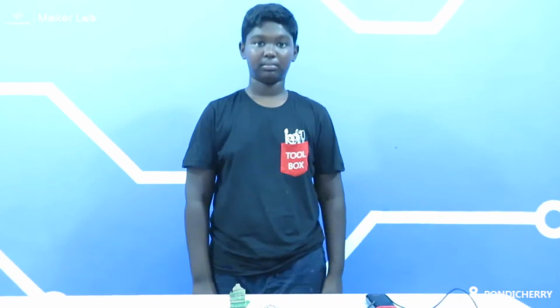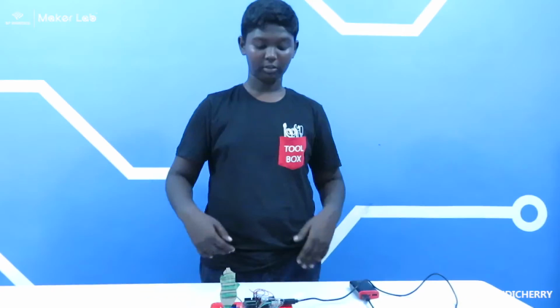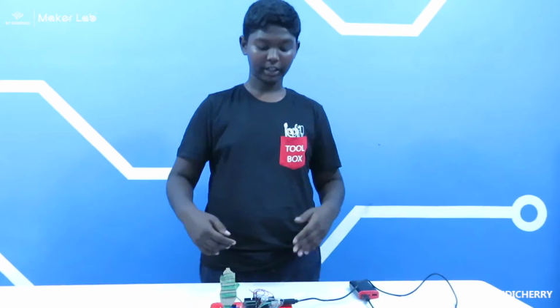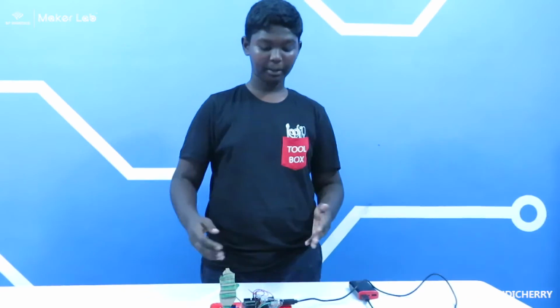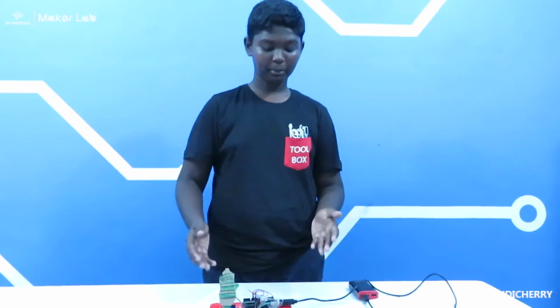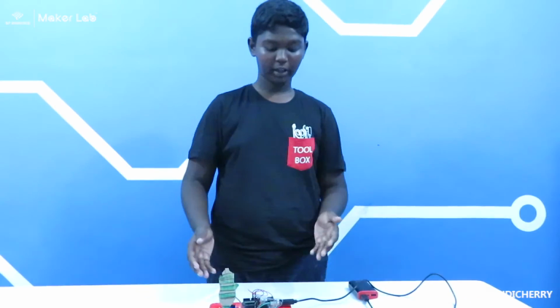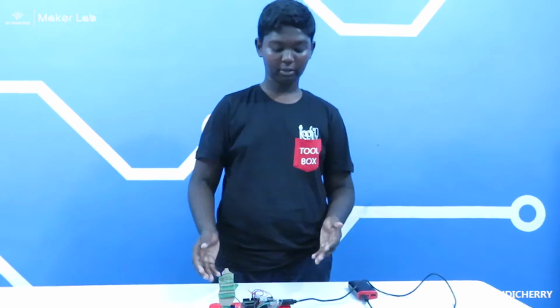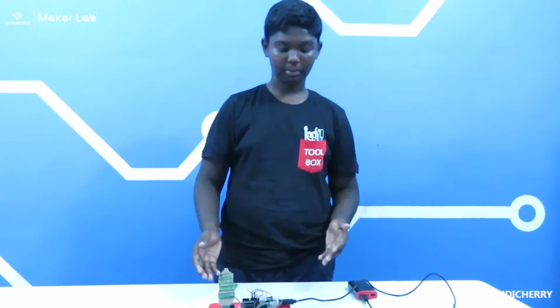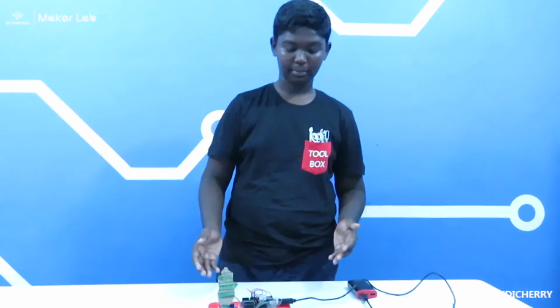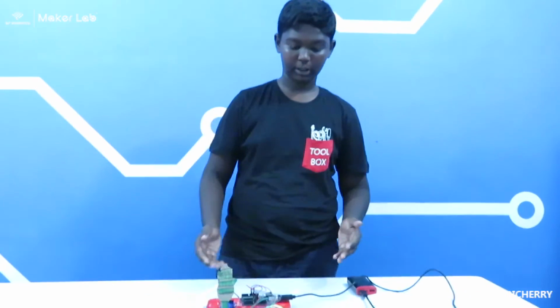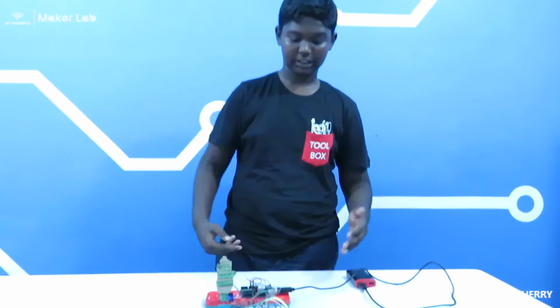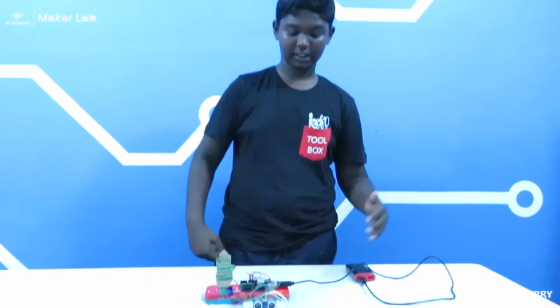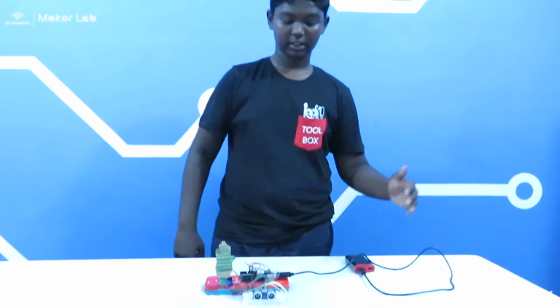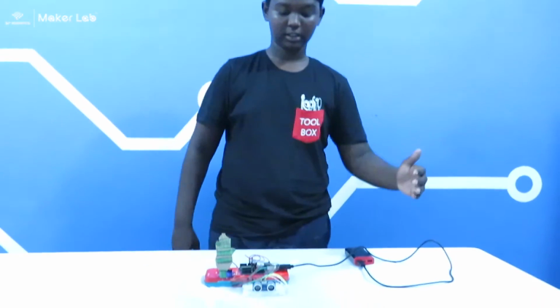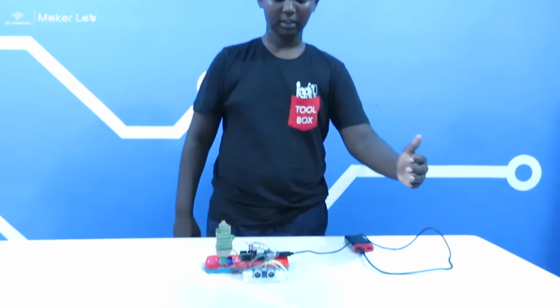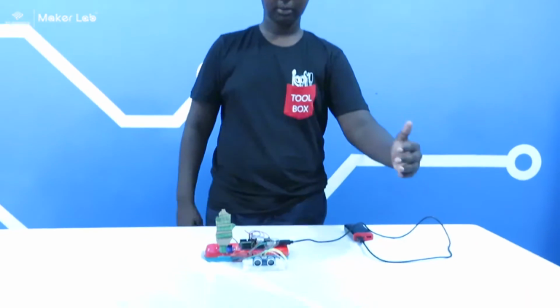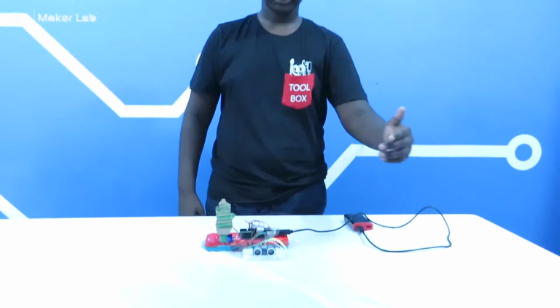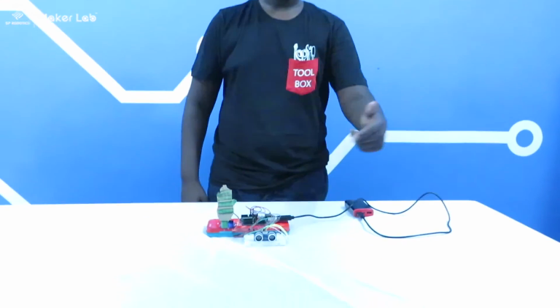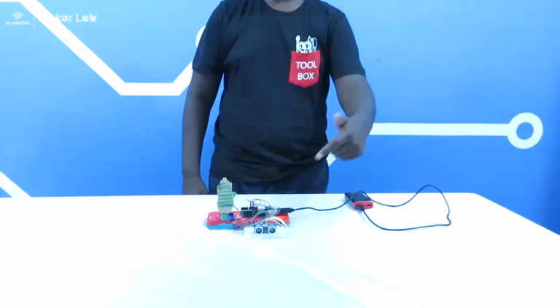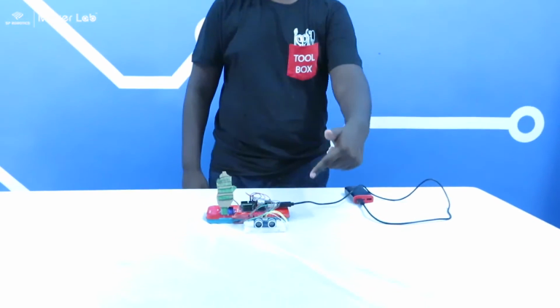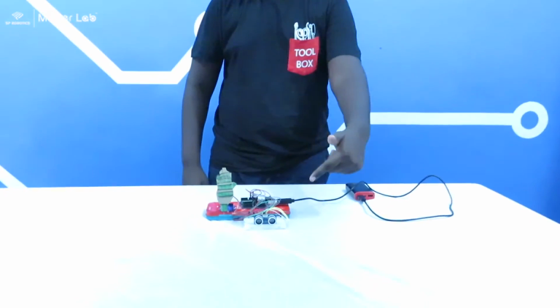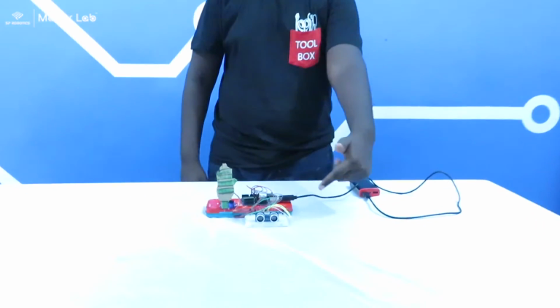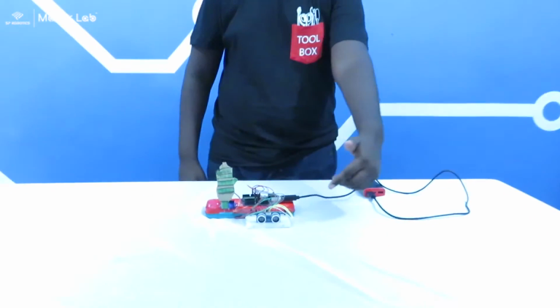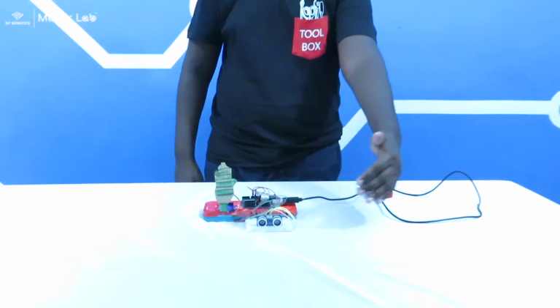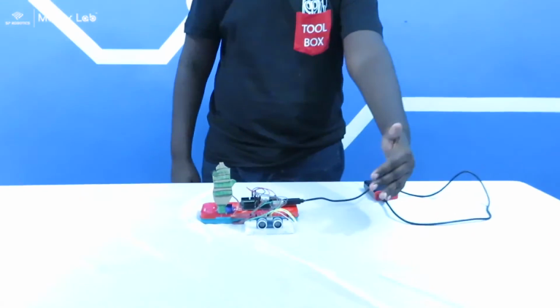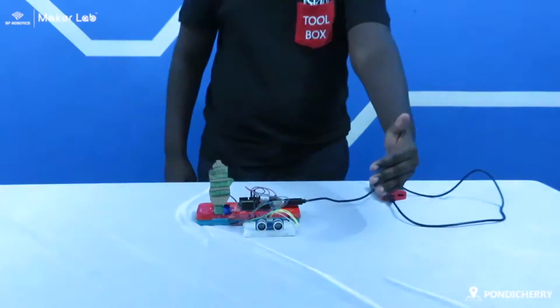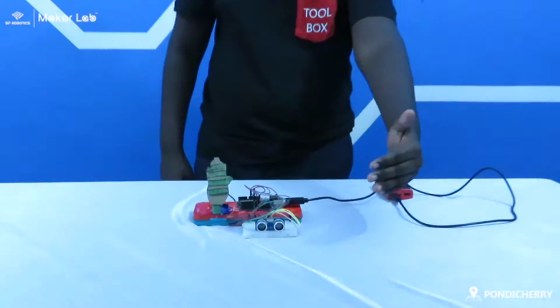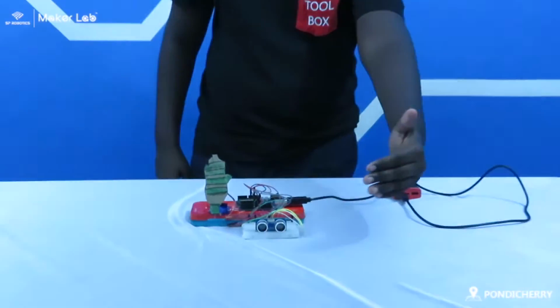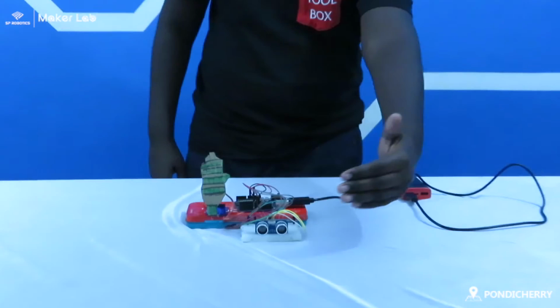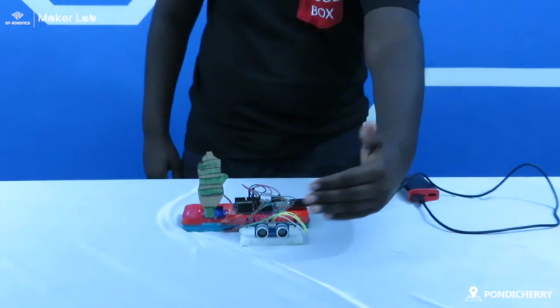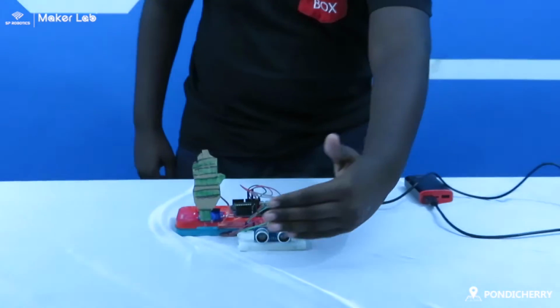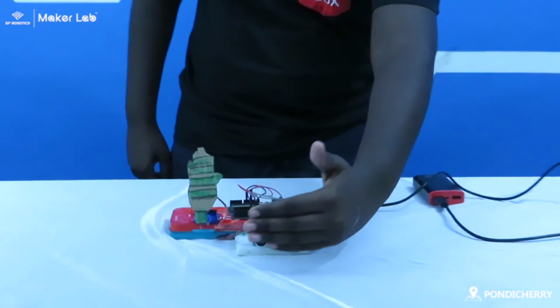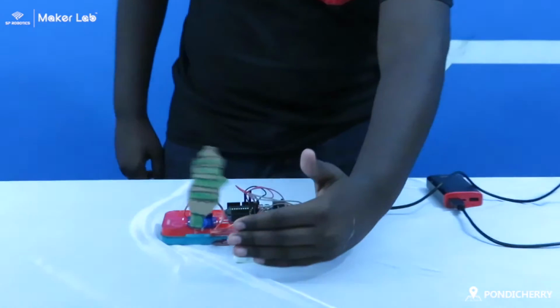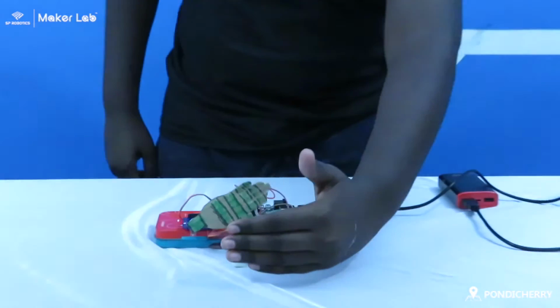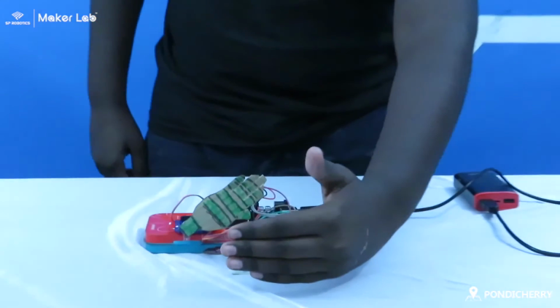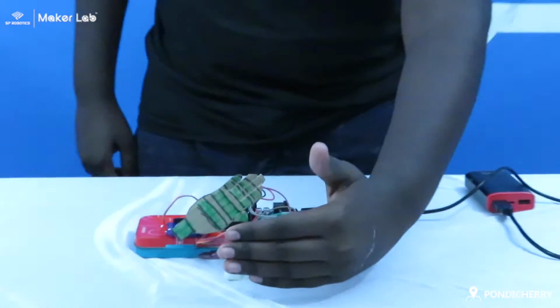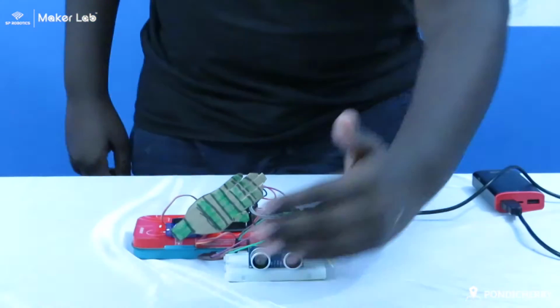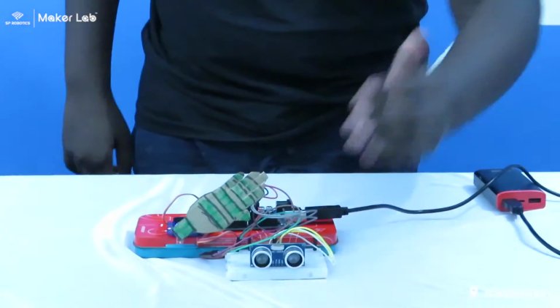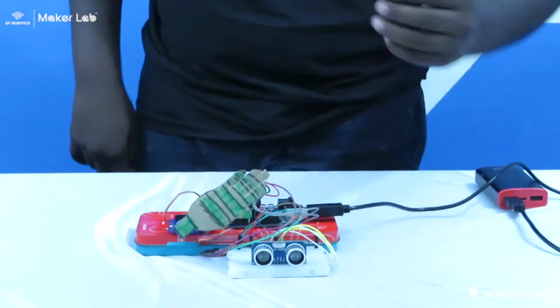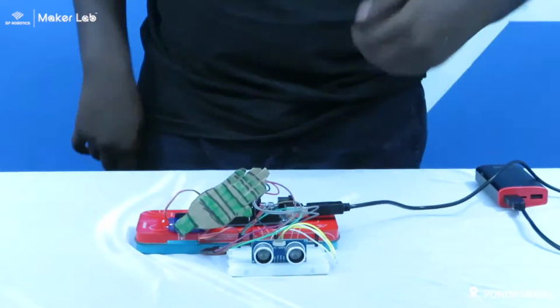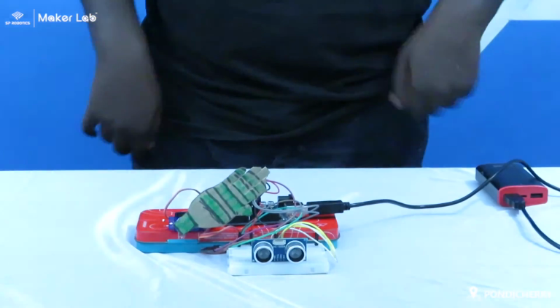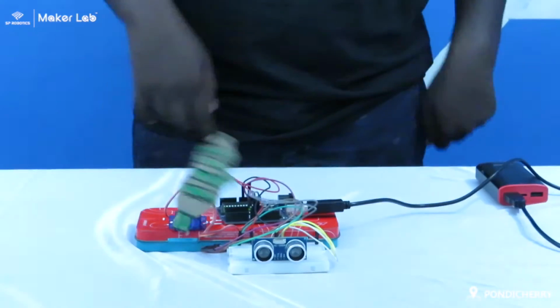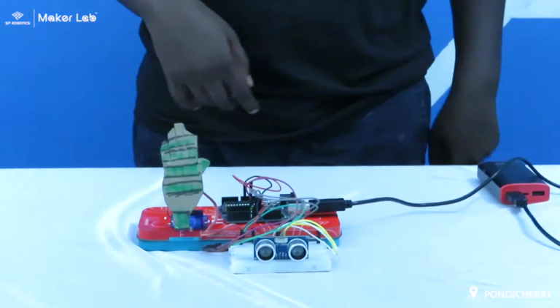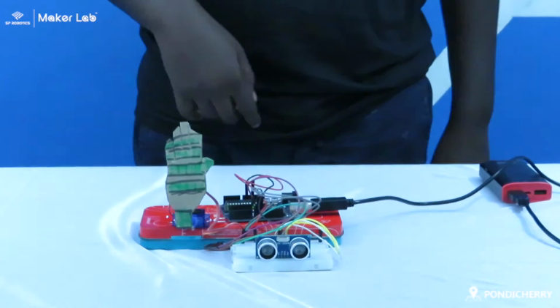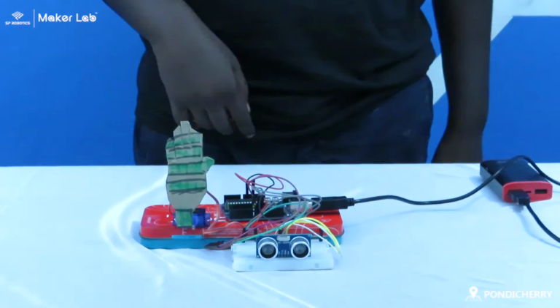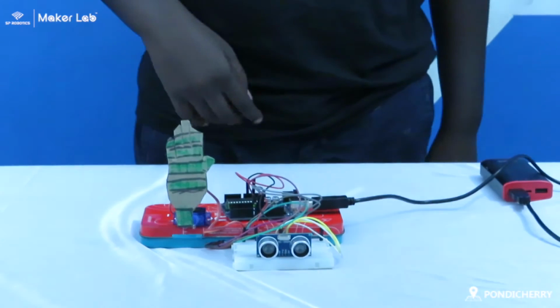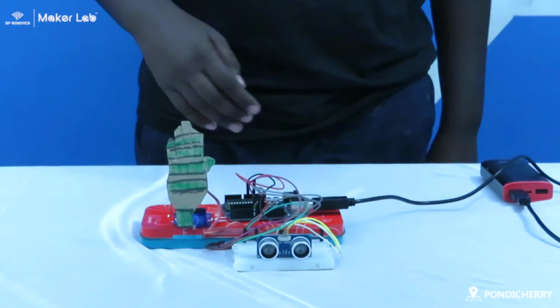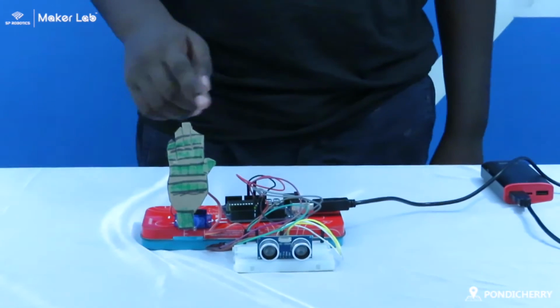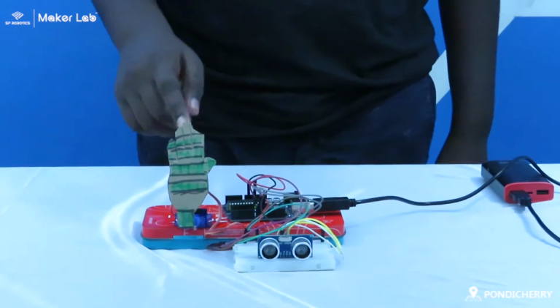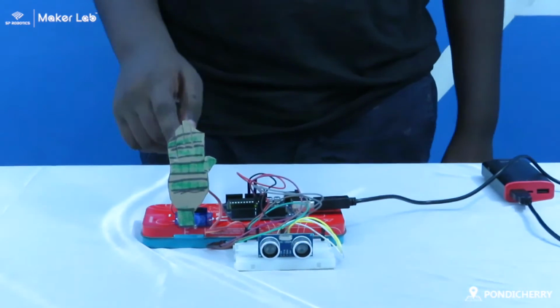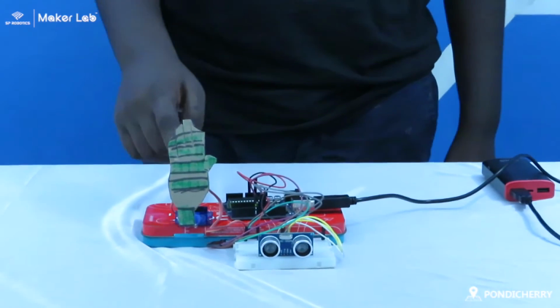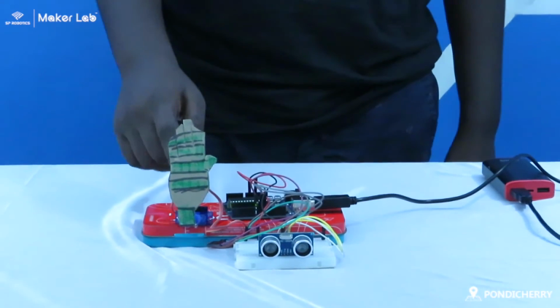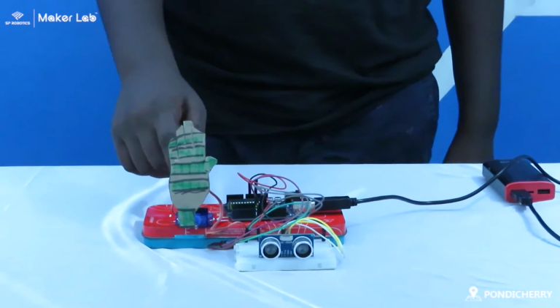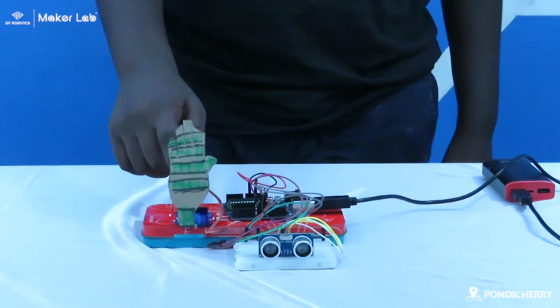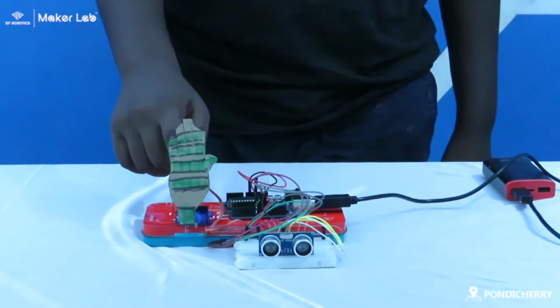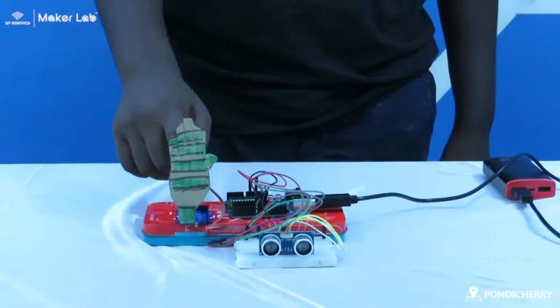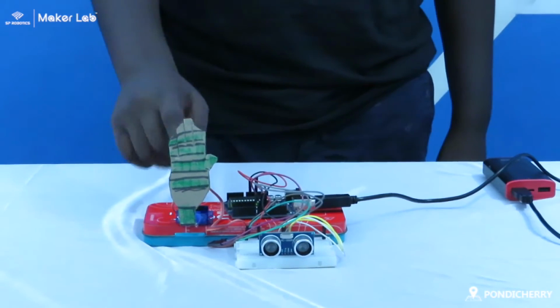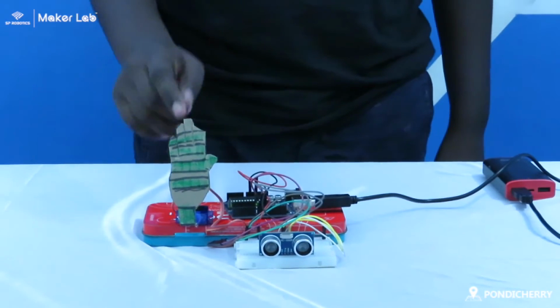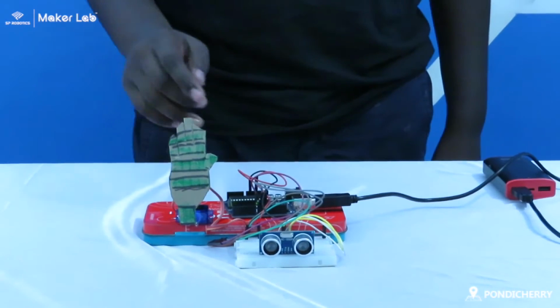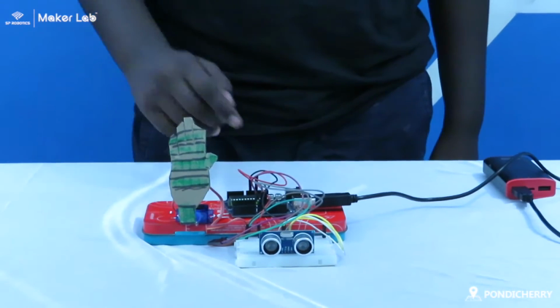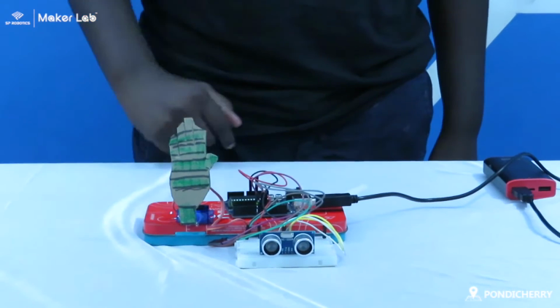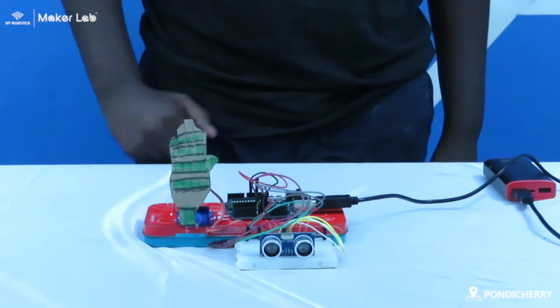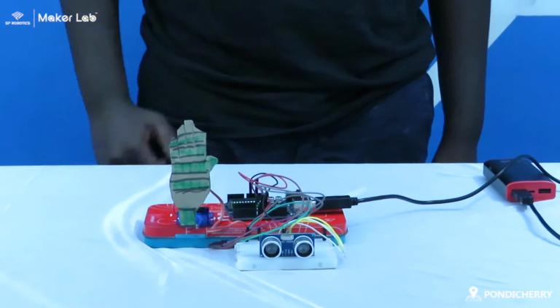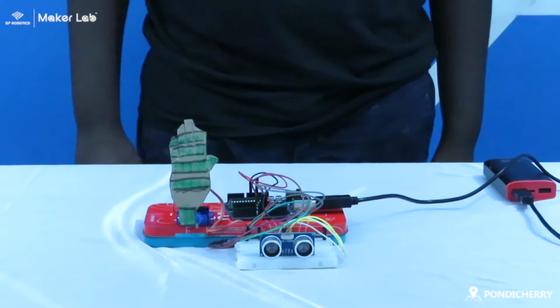Working model of my project: when the president comes in between the IR screen sensor, the servo salutes.